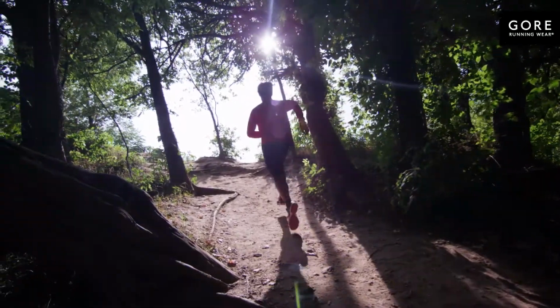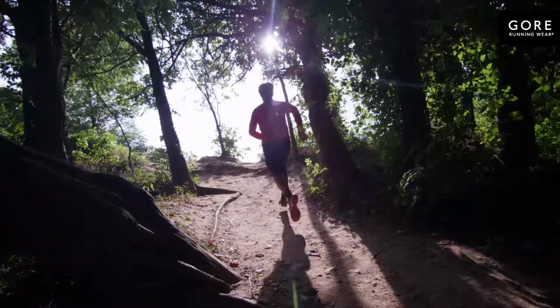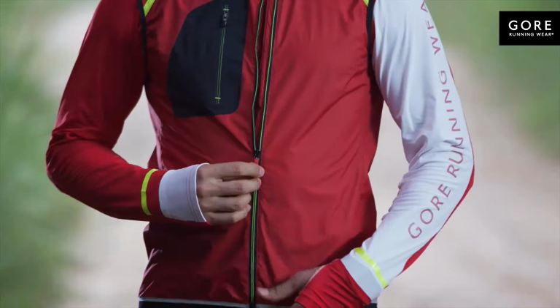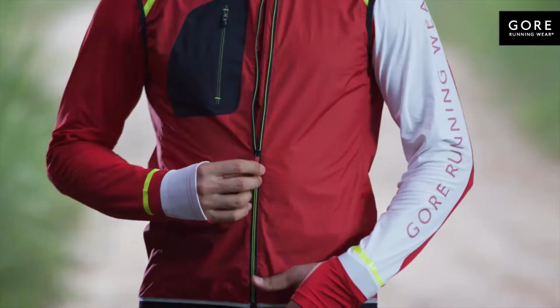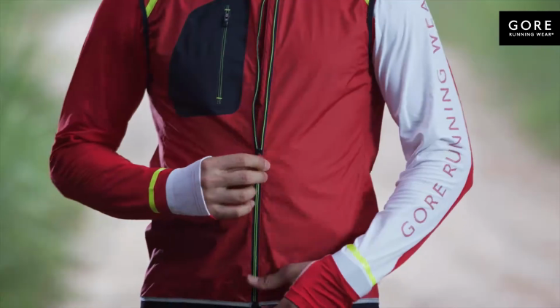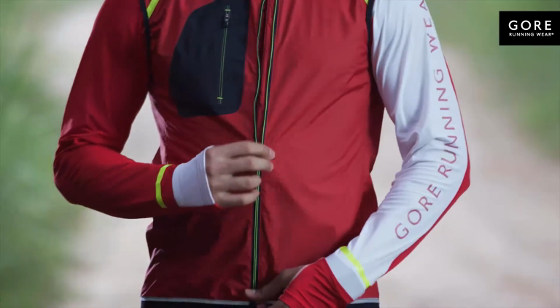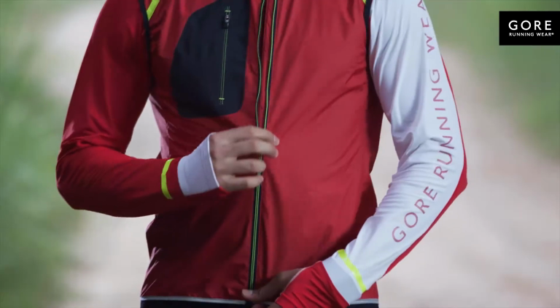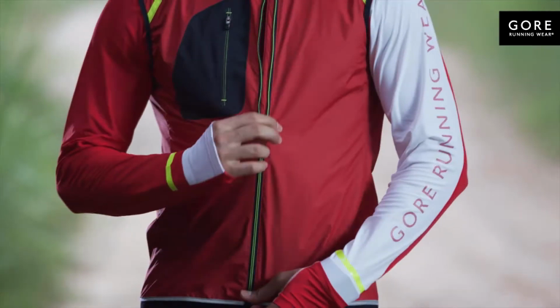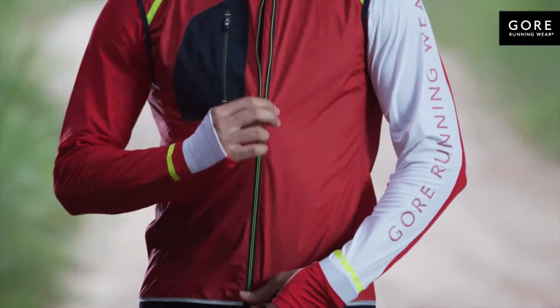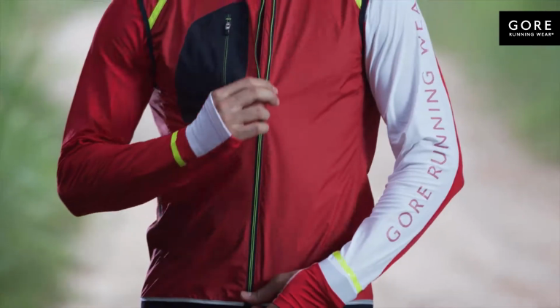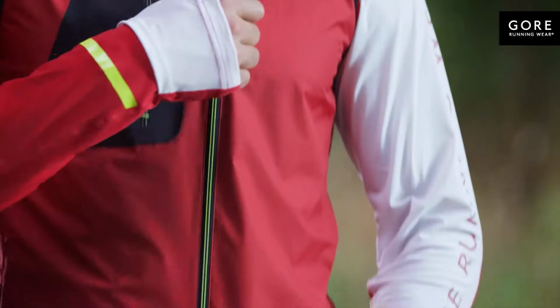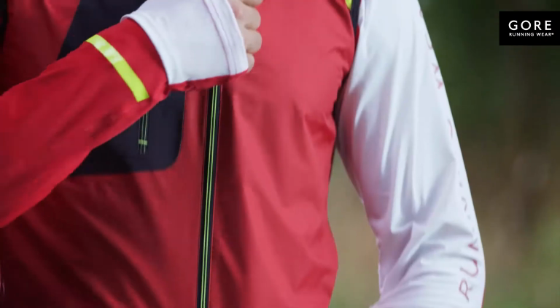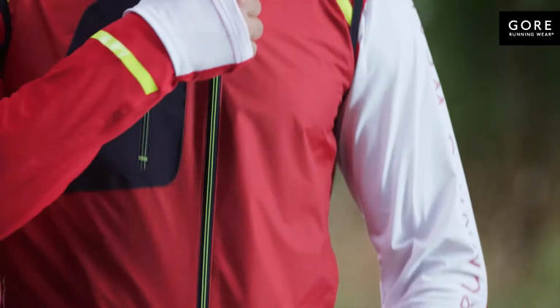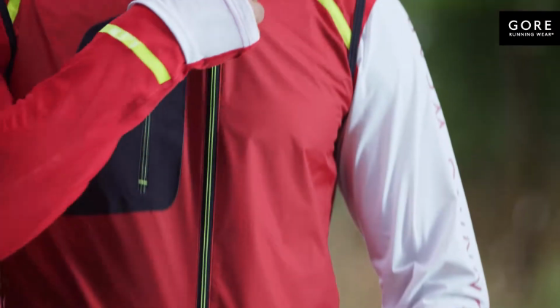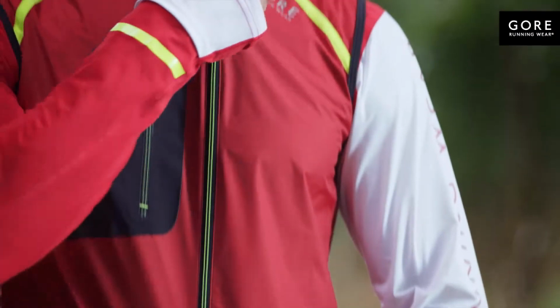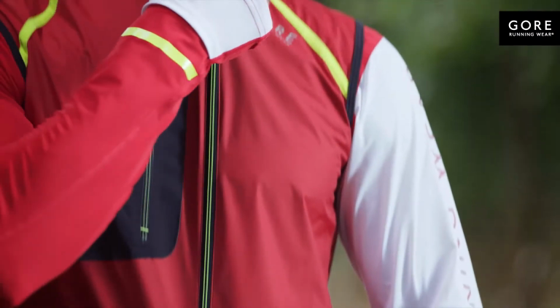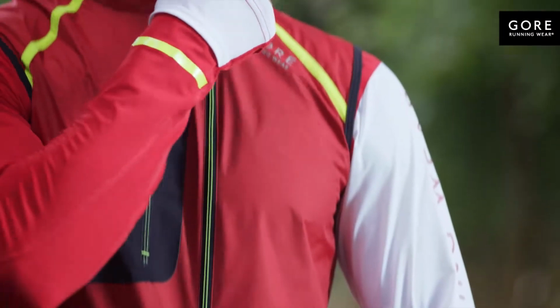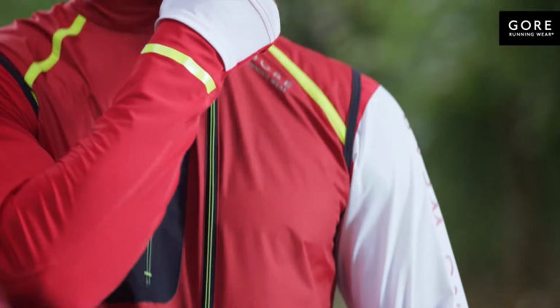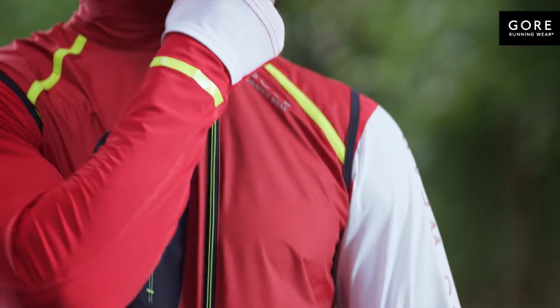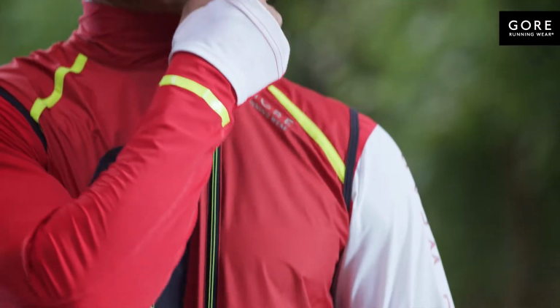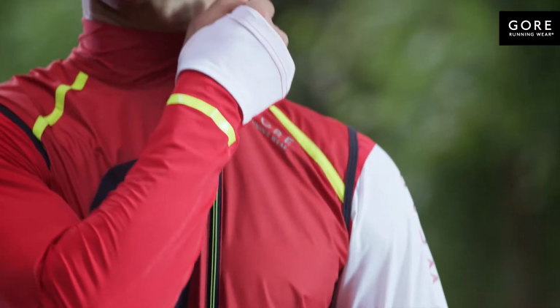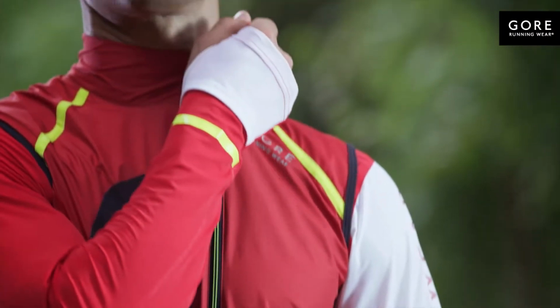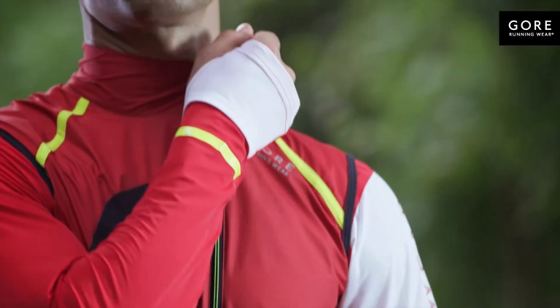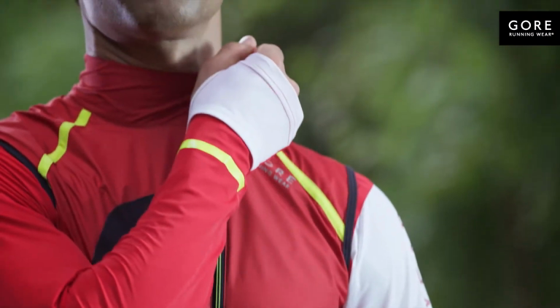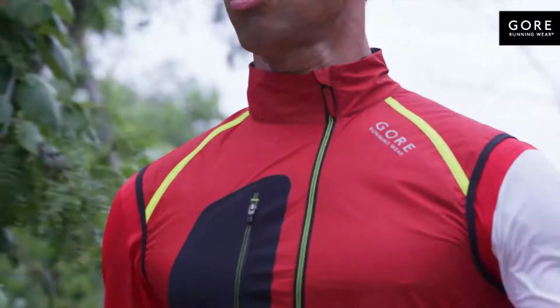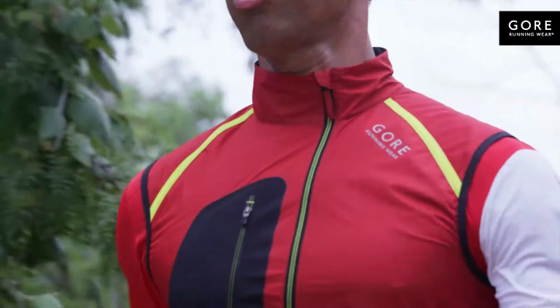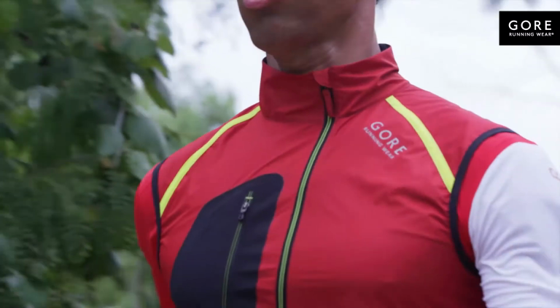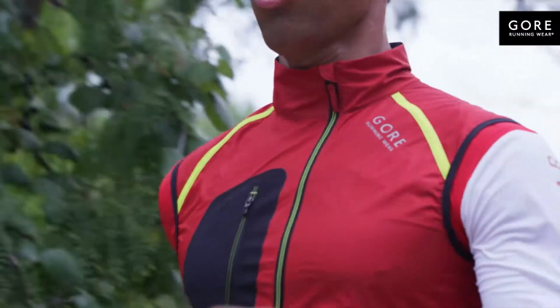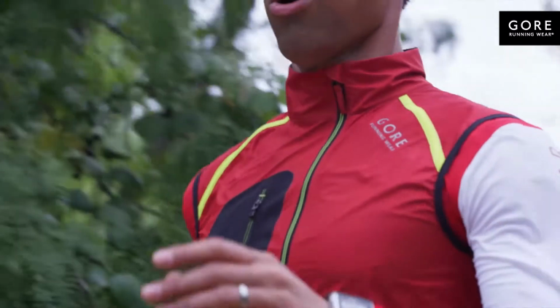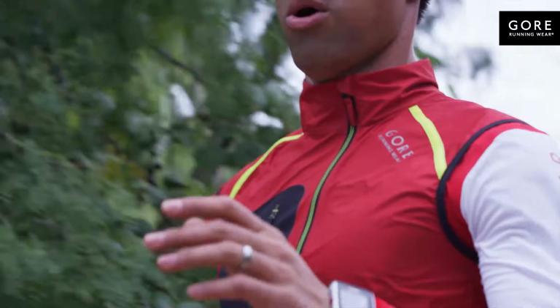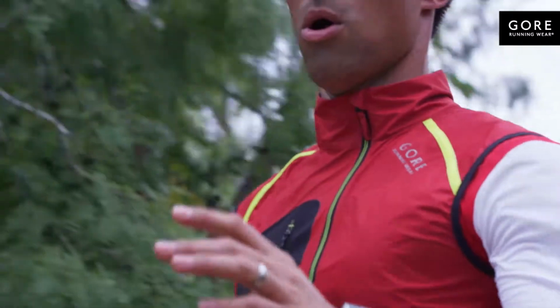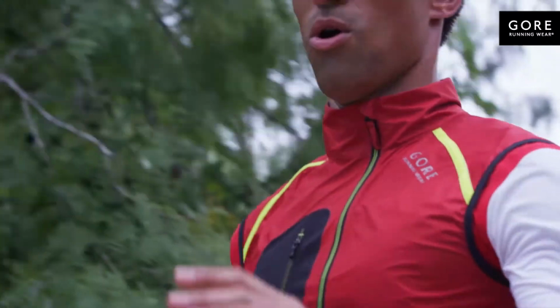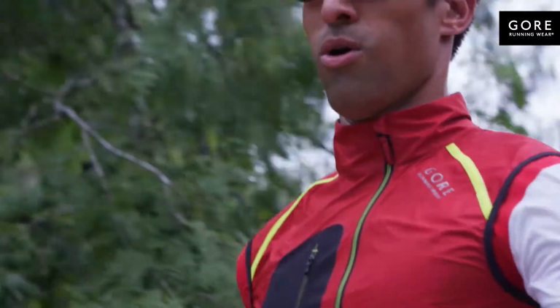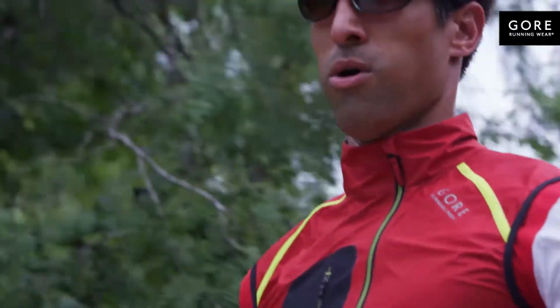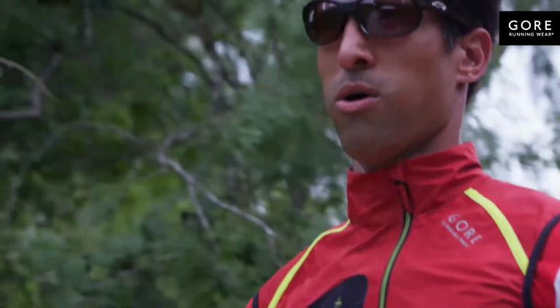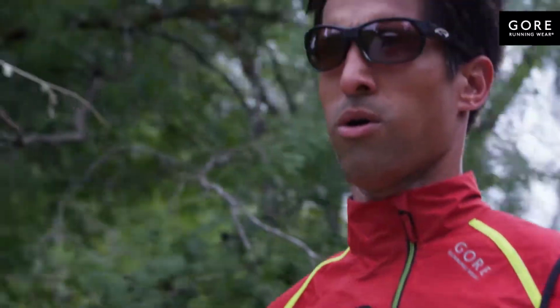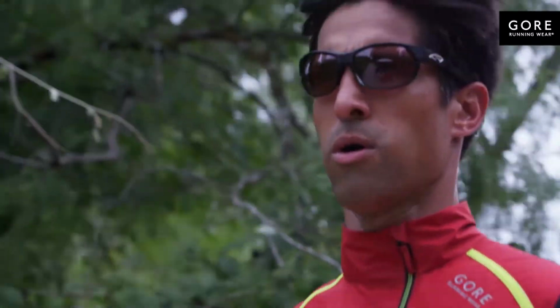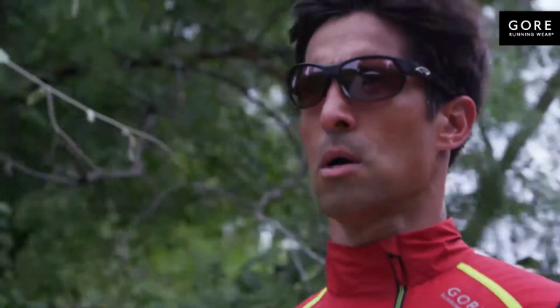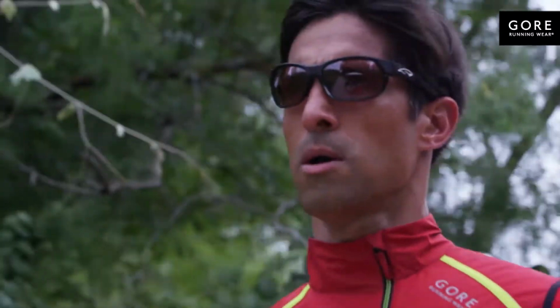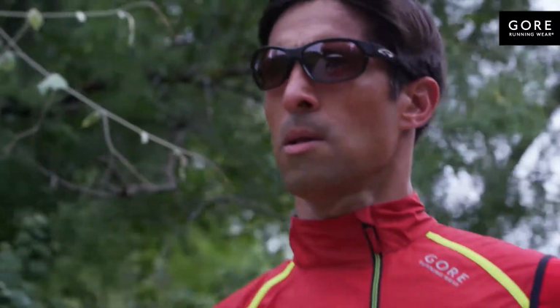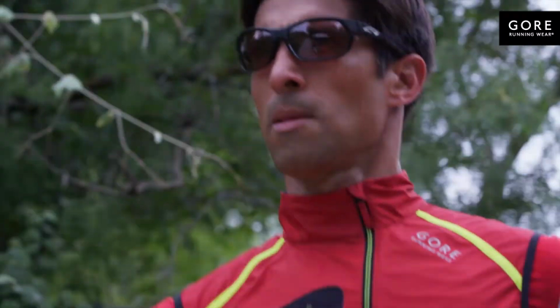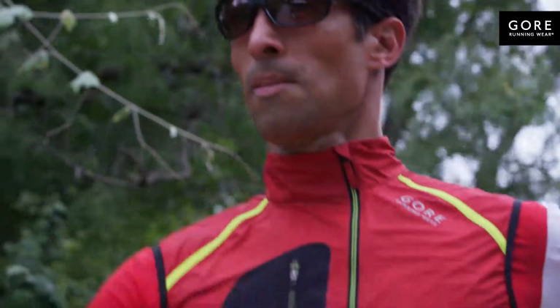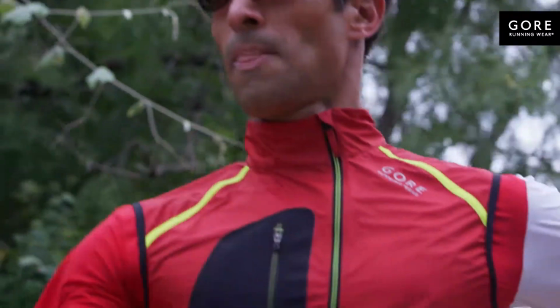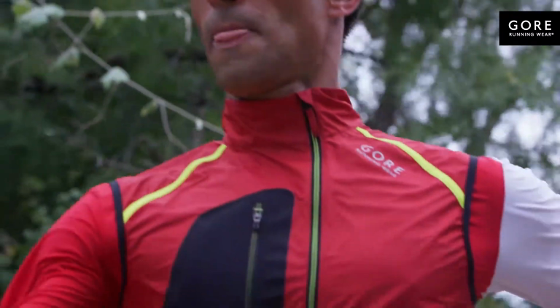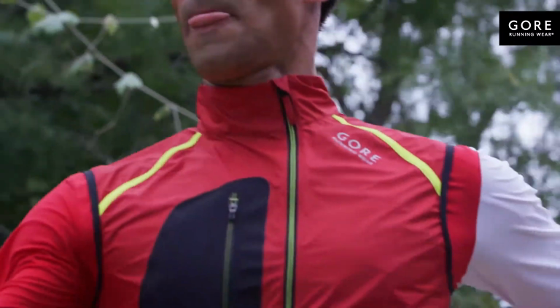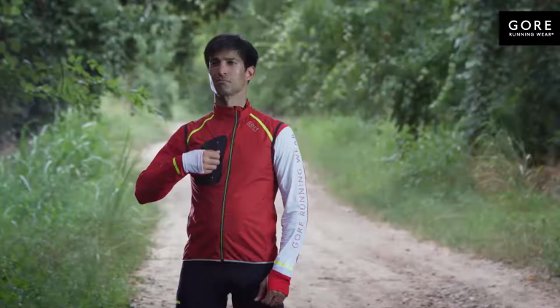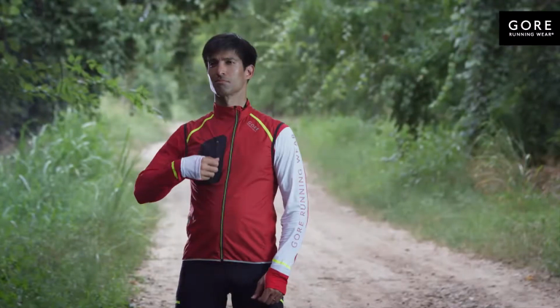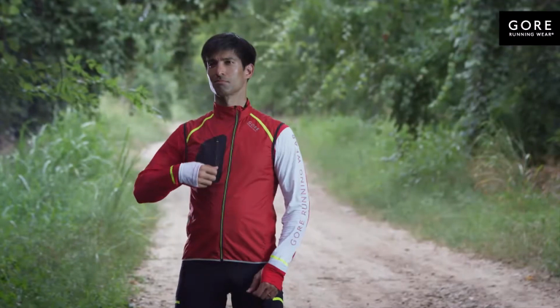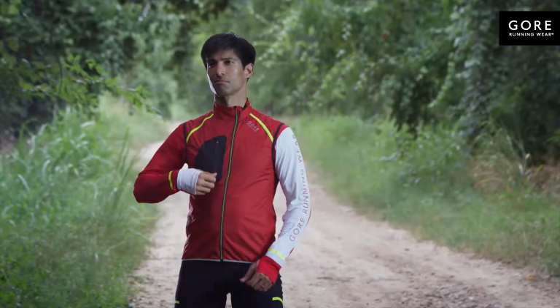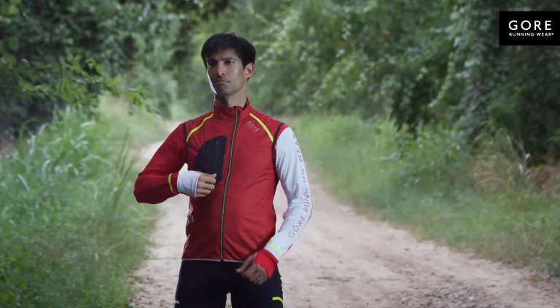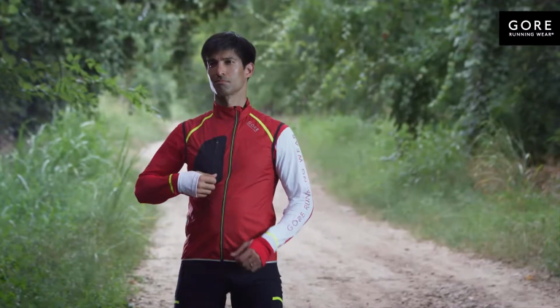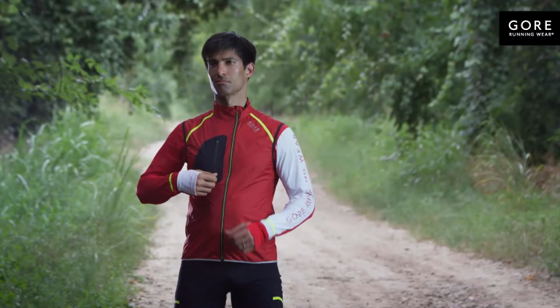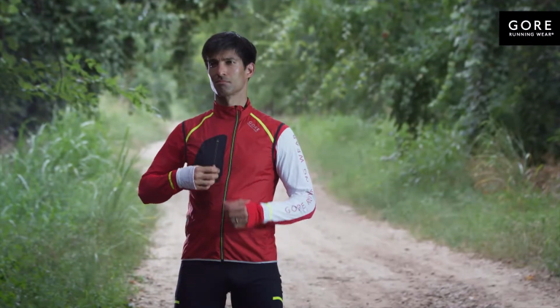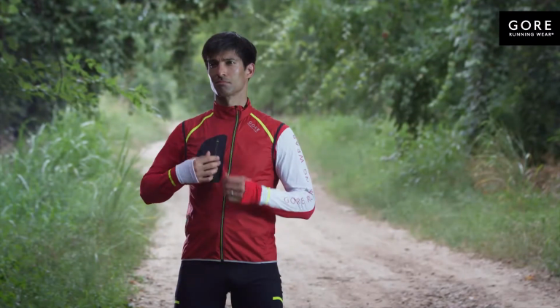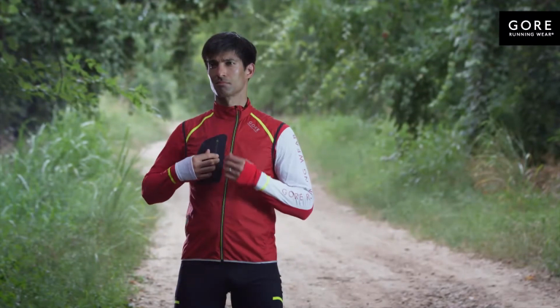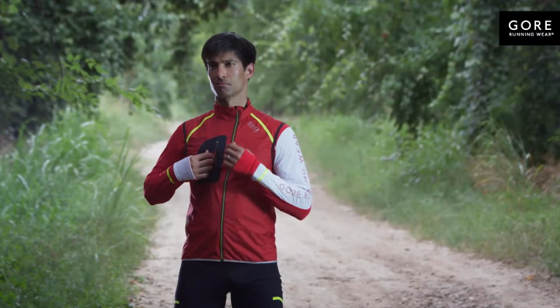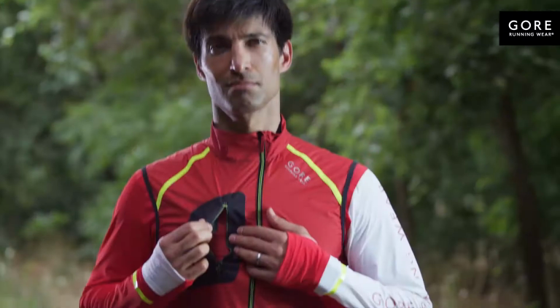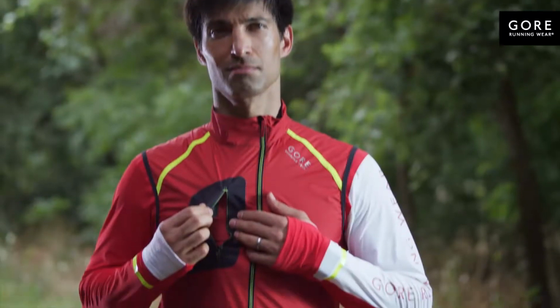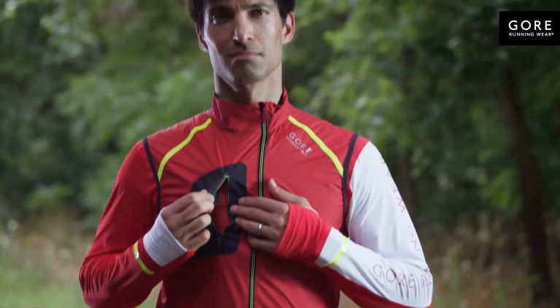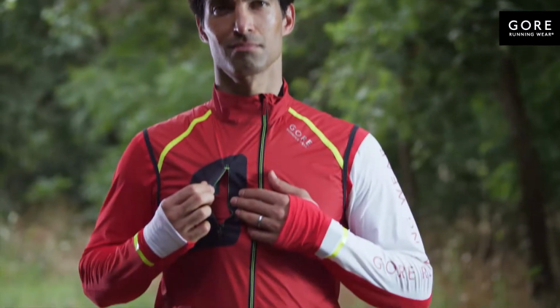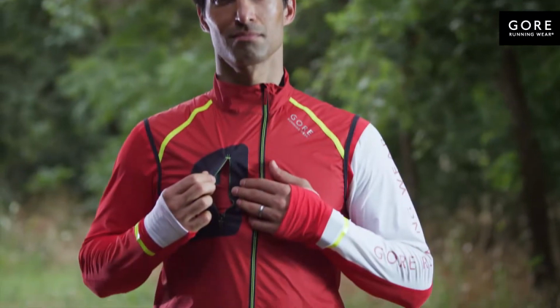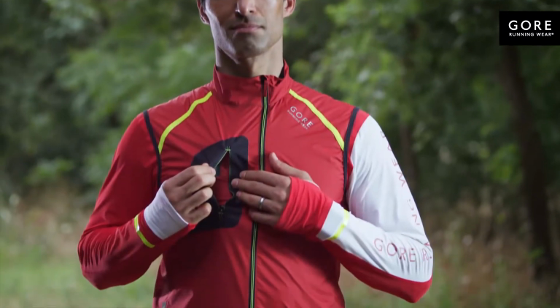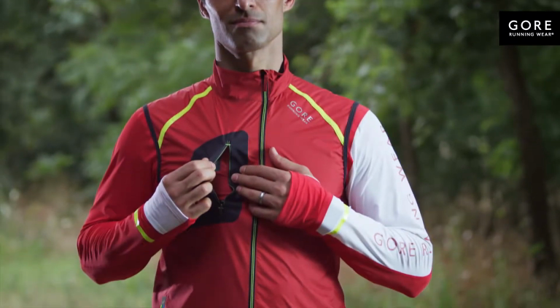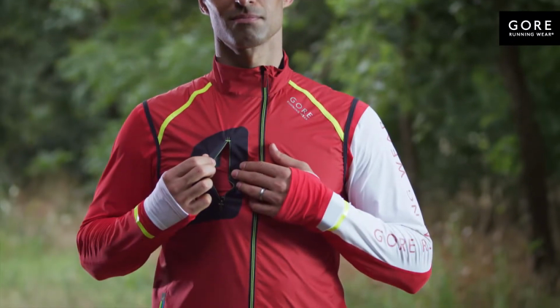The off-center zip adds comfort and improves fit across the body. A zip pocket in the front keeps gear secure.